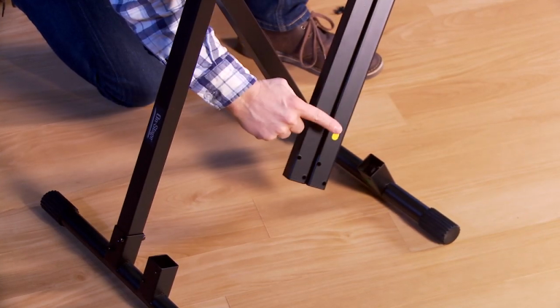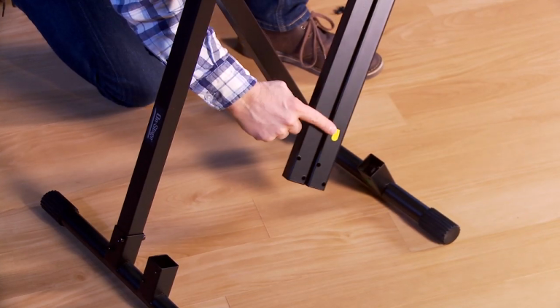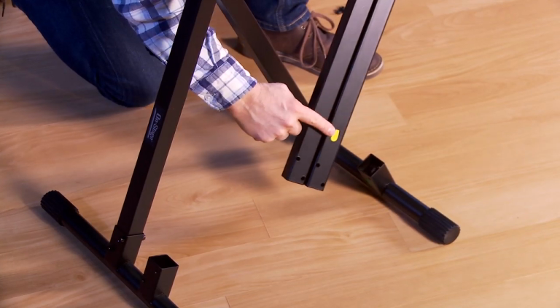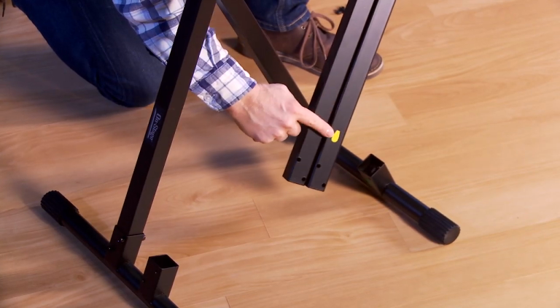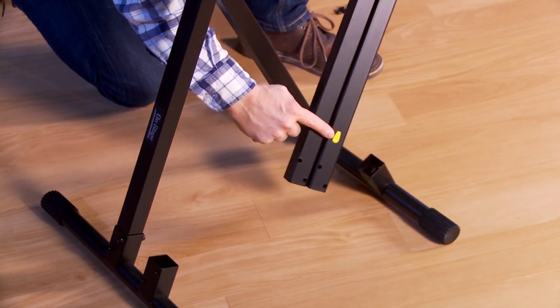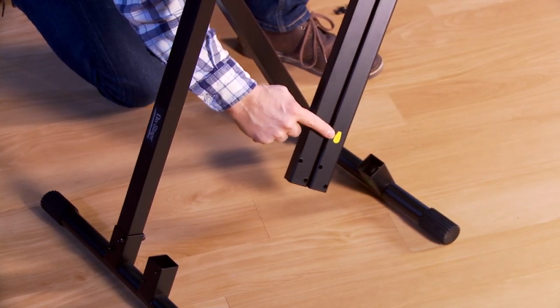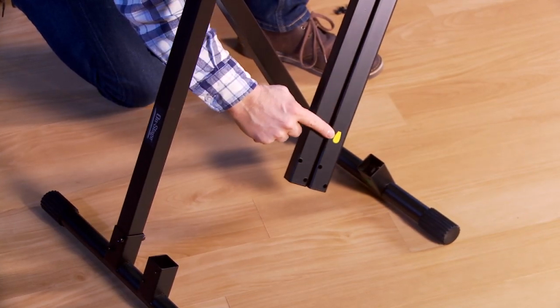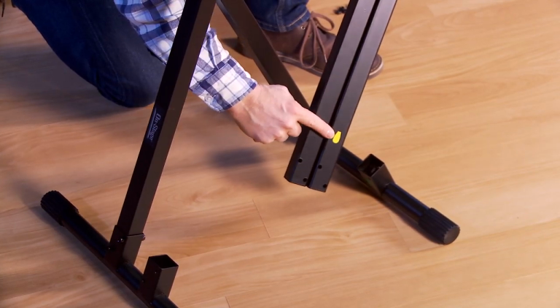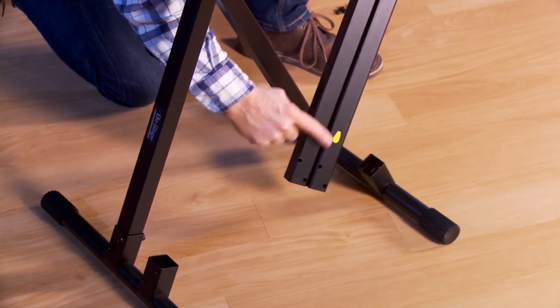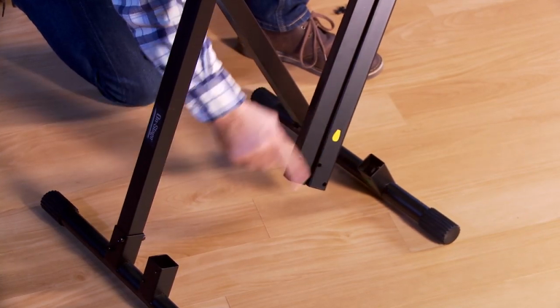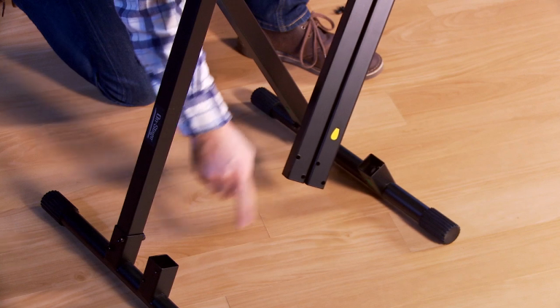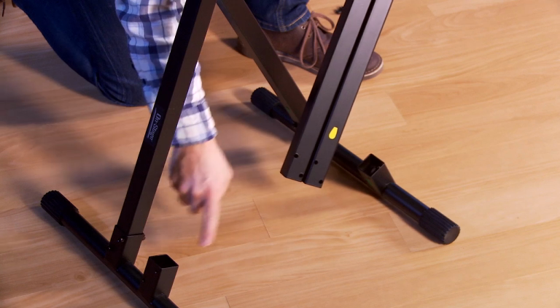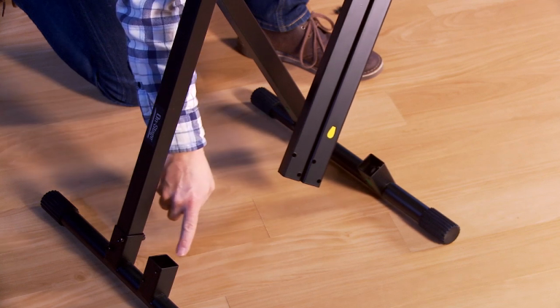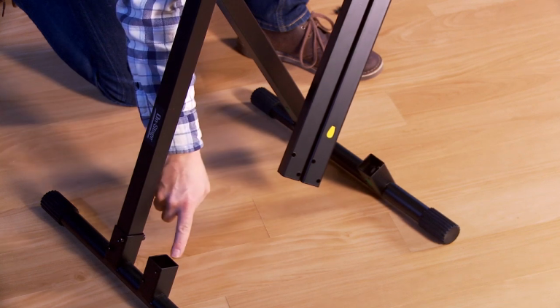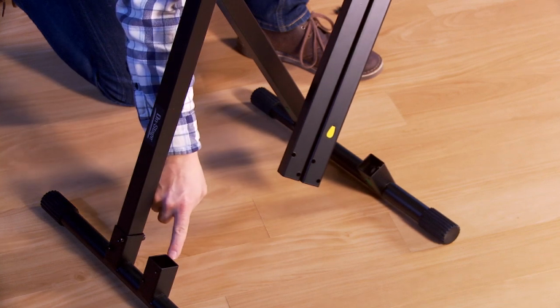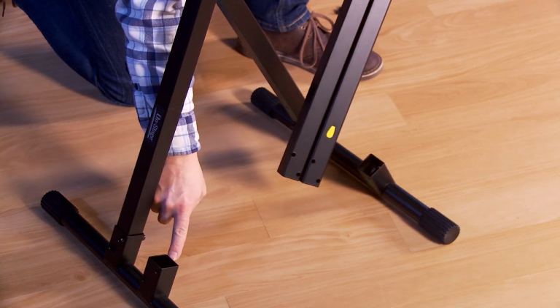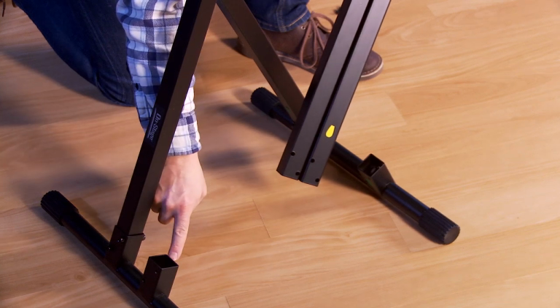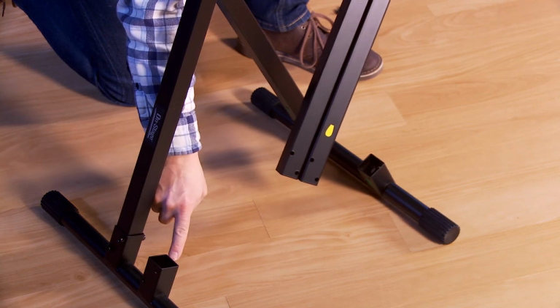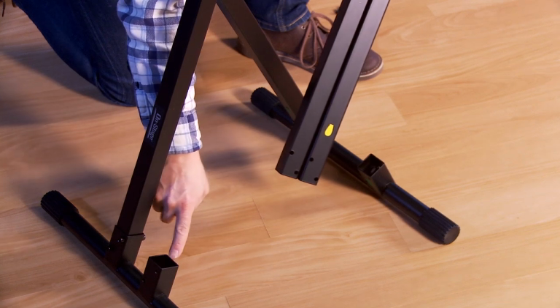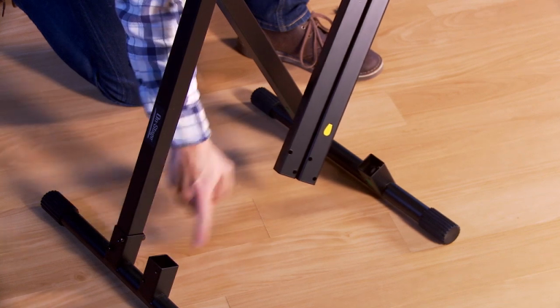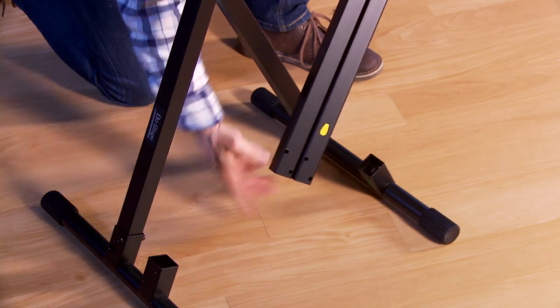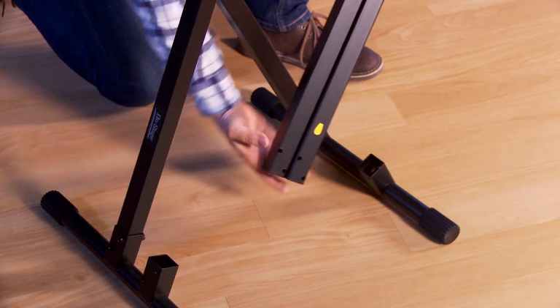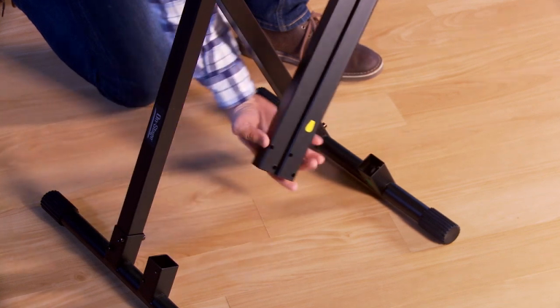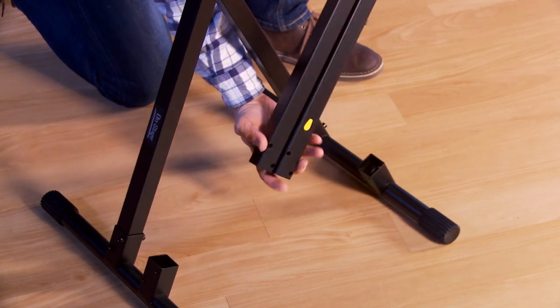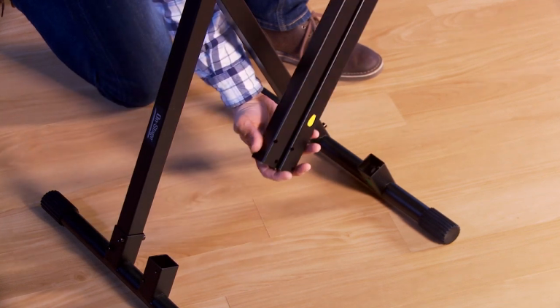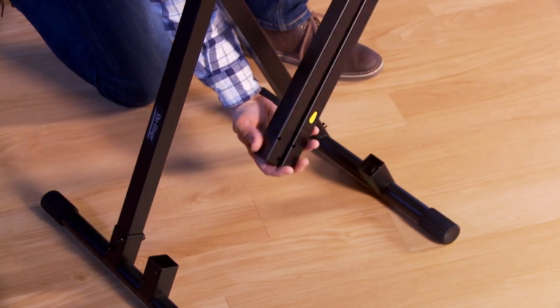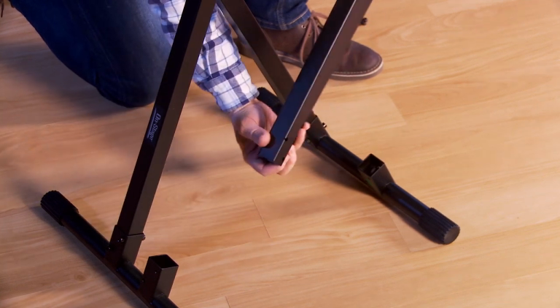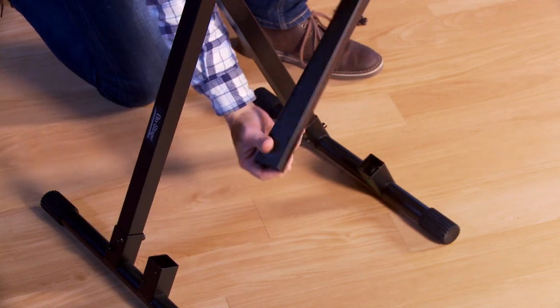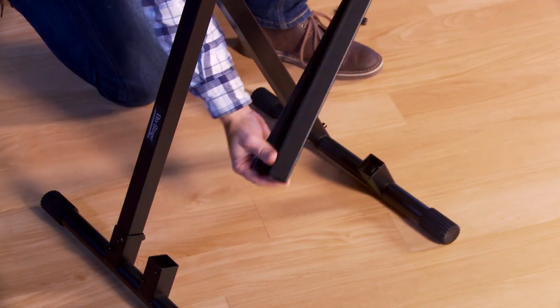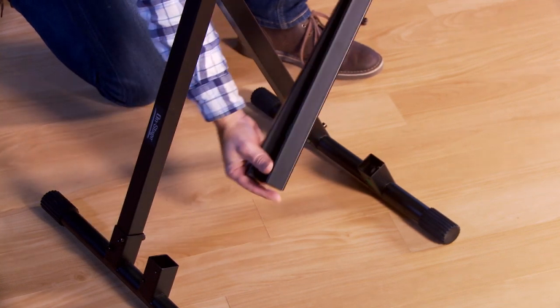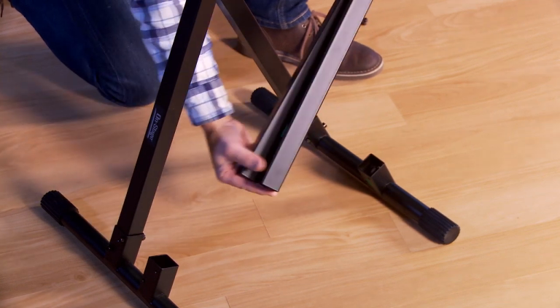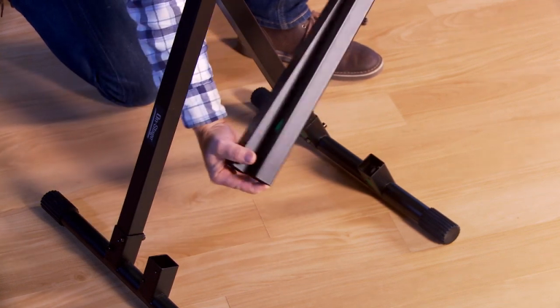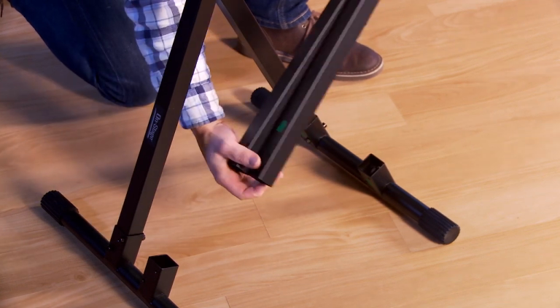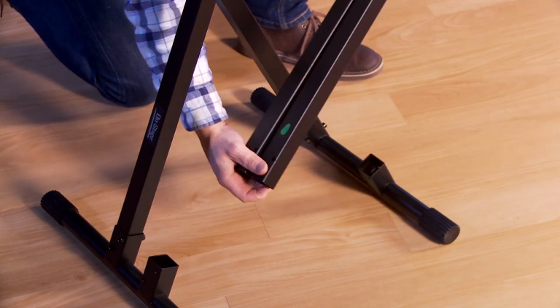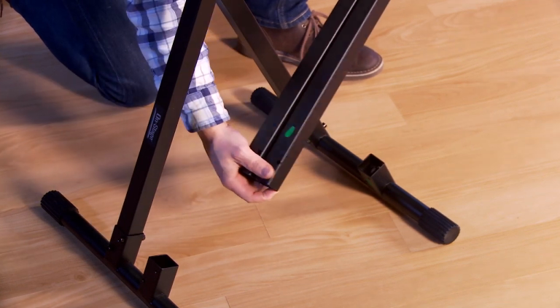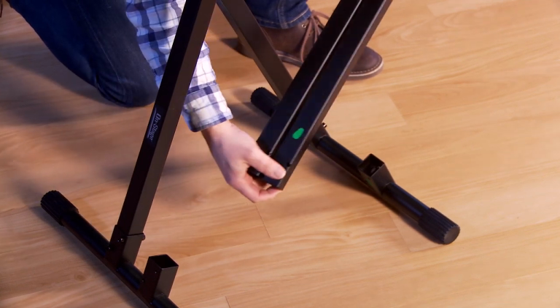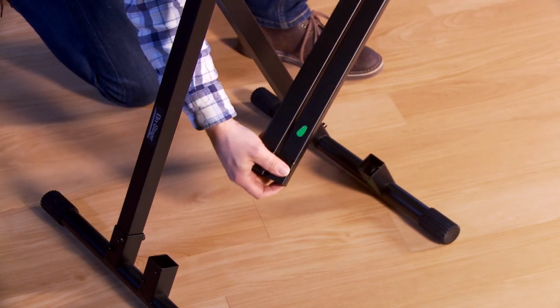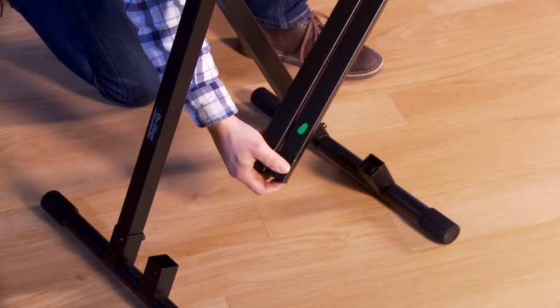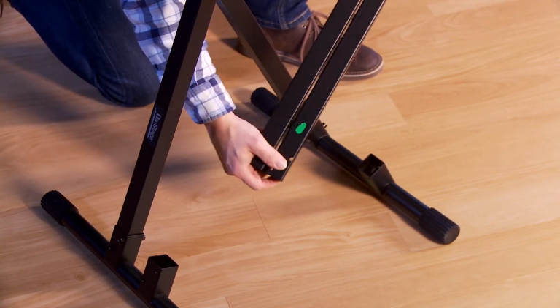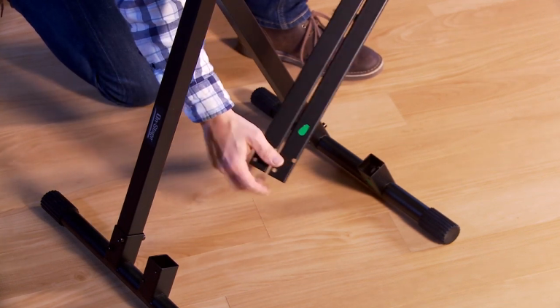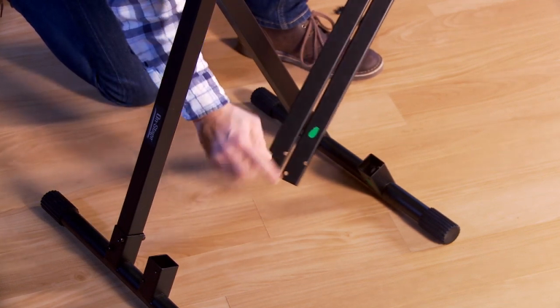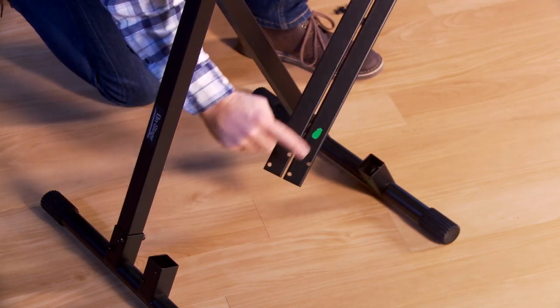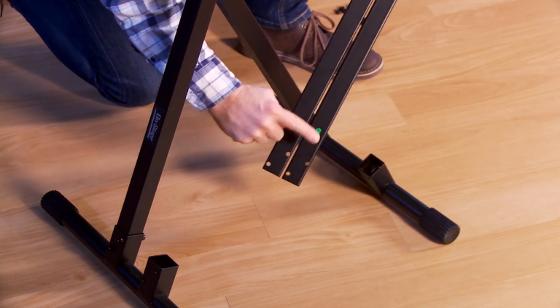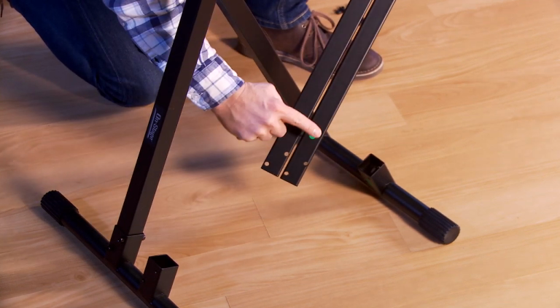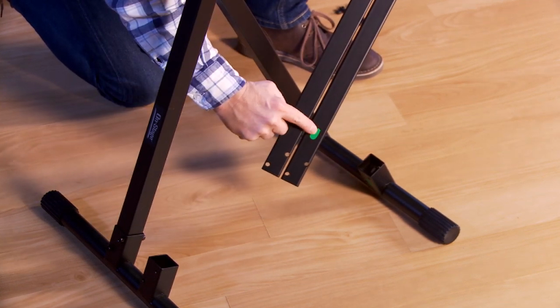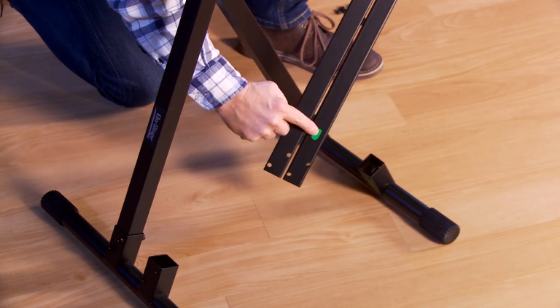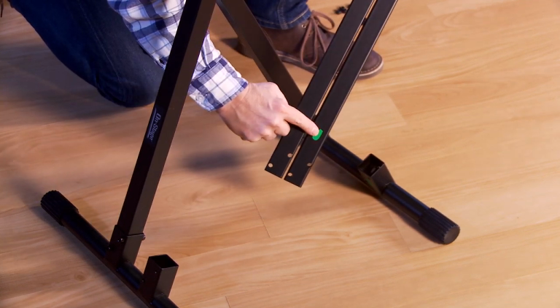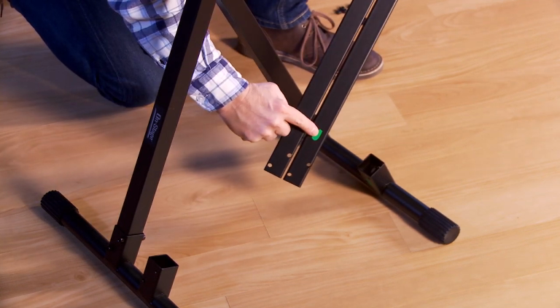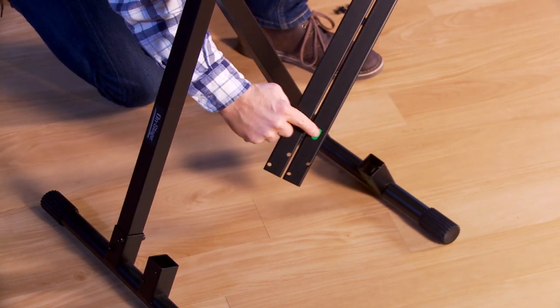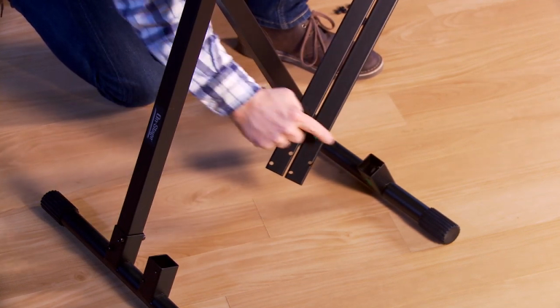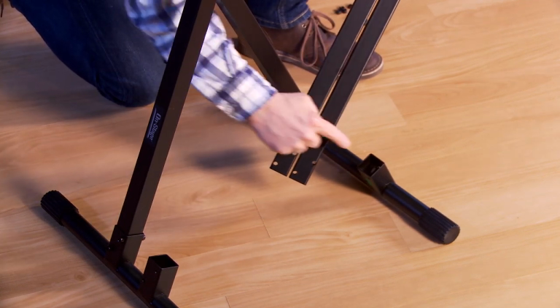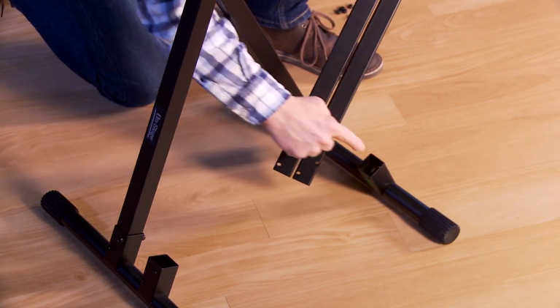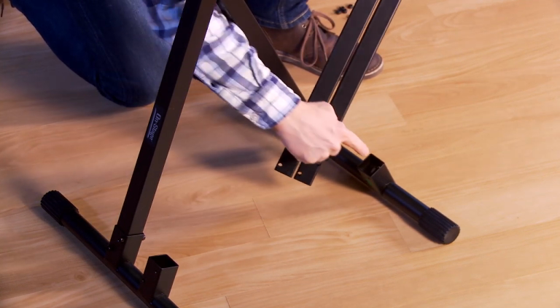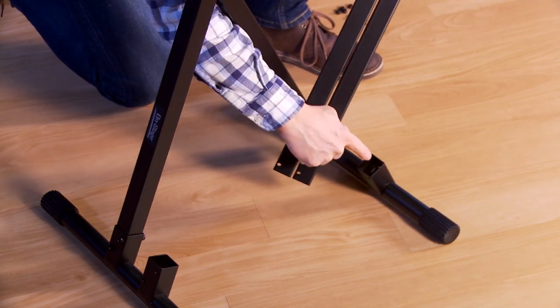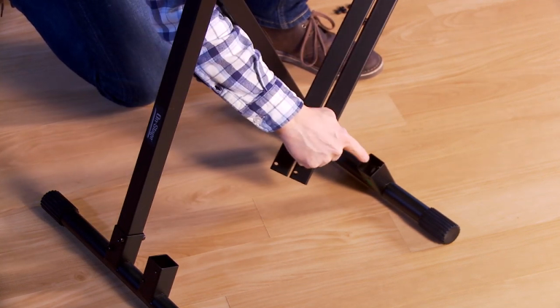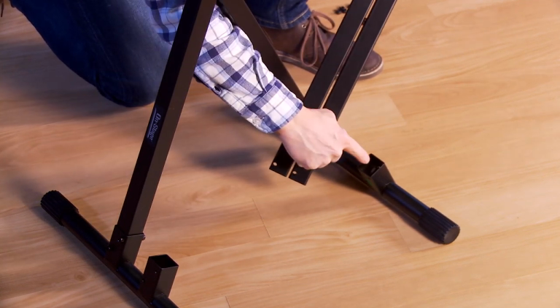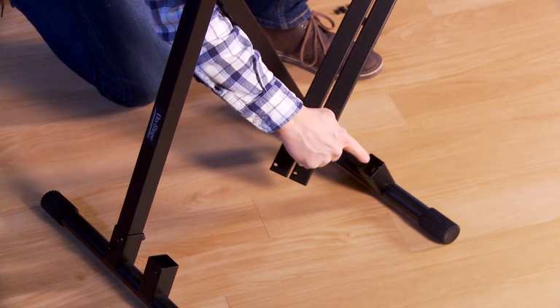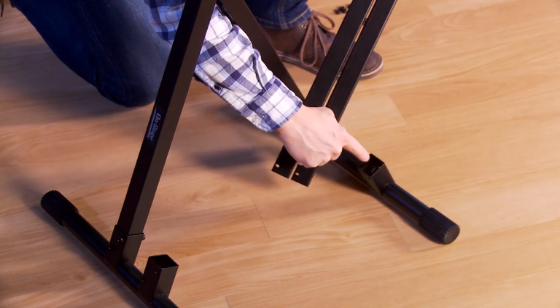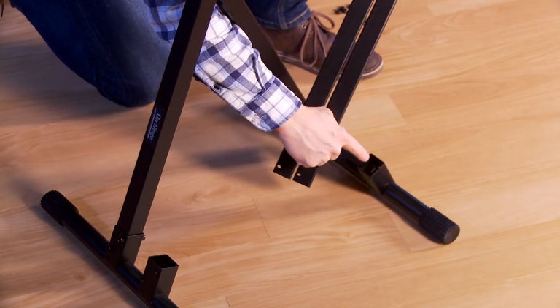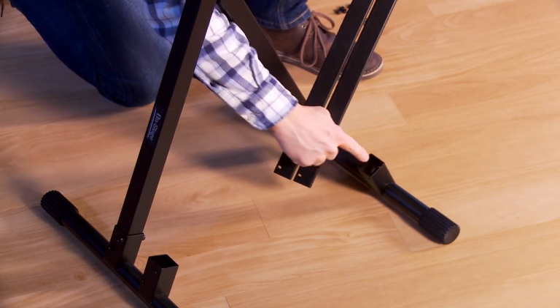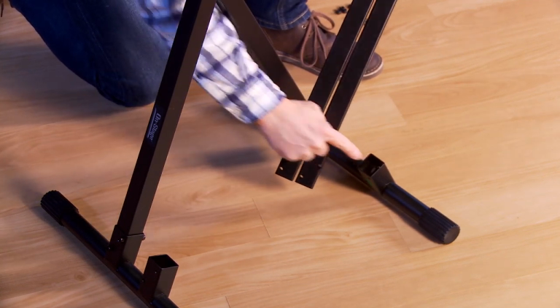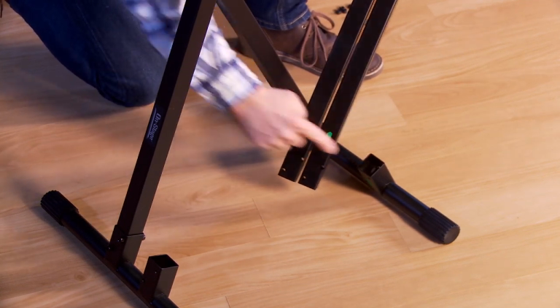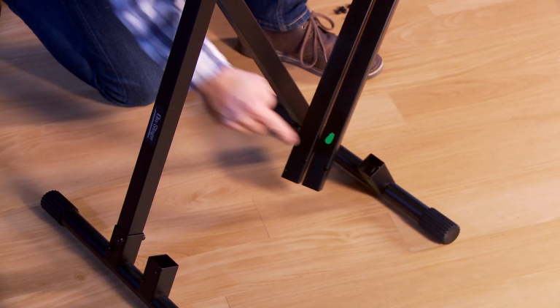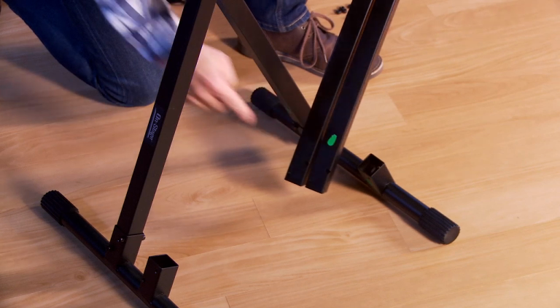Take the remaining frame and open it, being sure to align the green and yellow stickers with the green and yellow stickers on the feet.